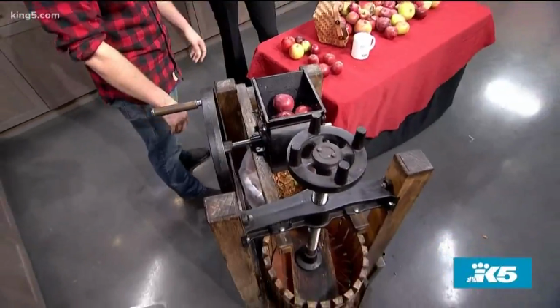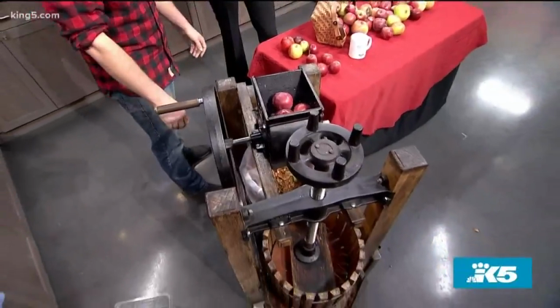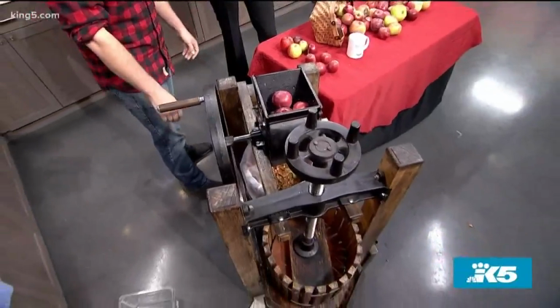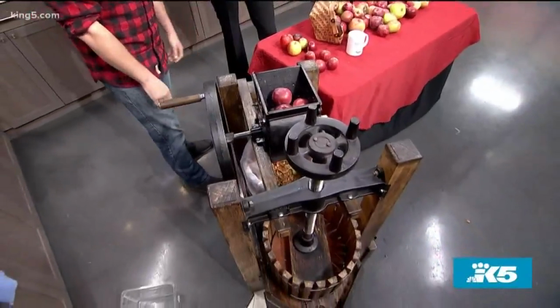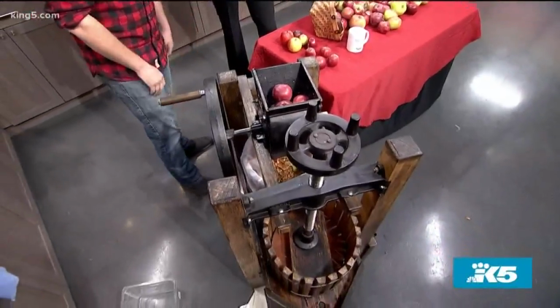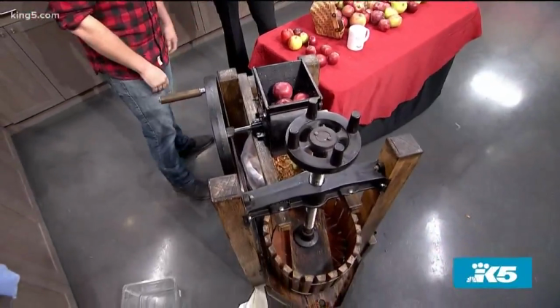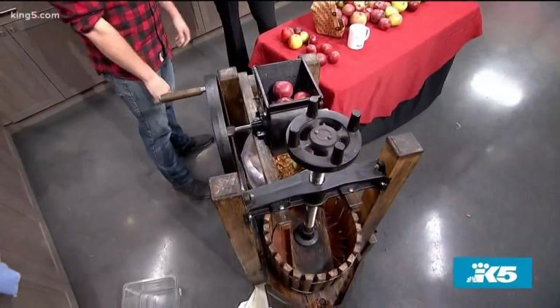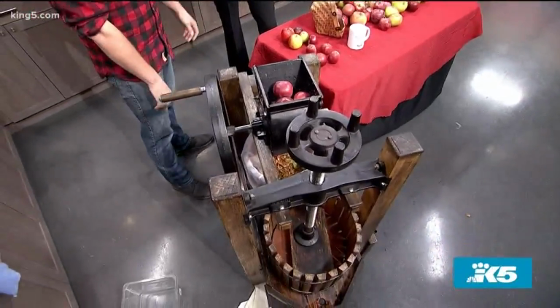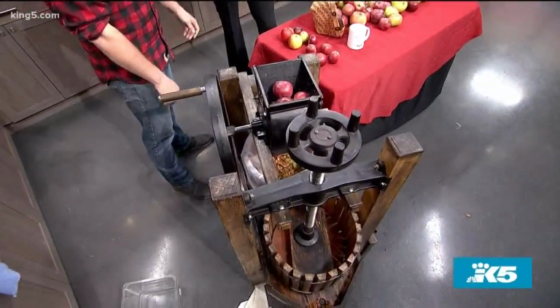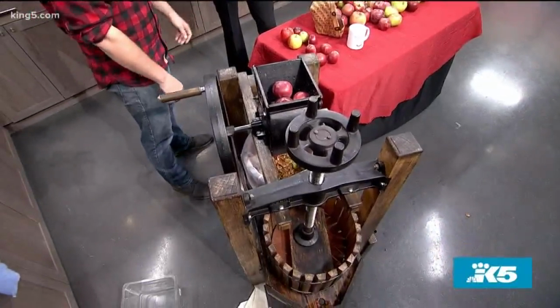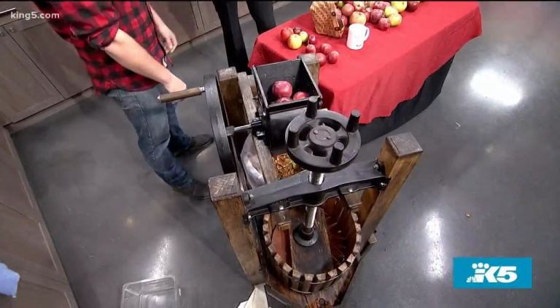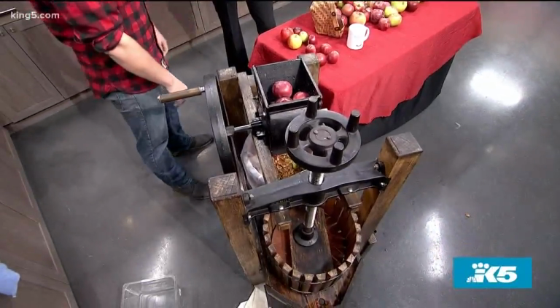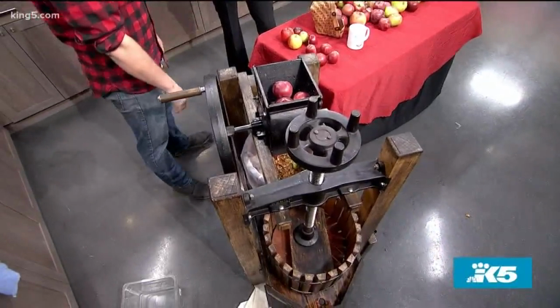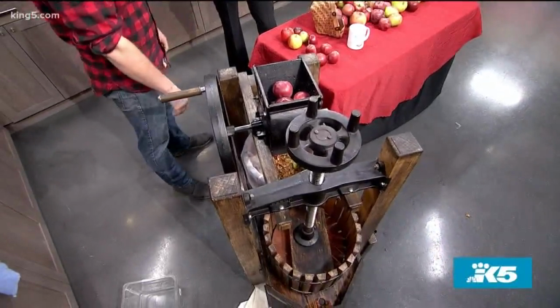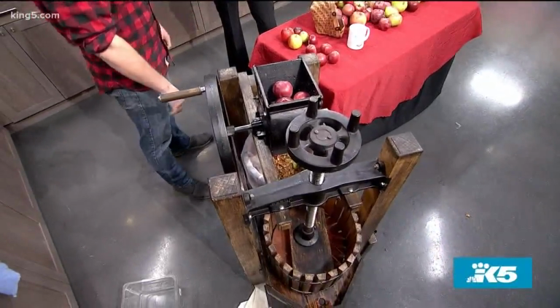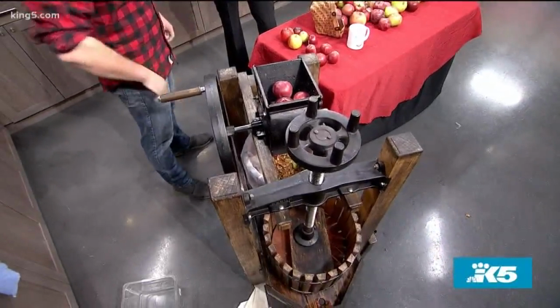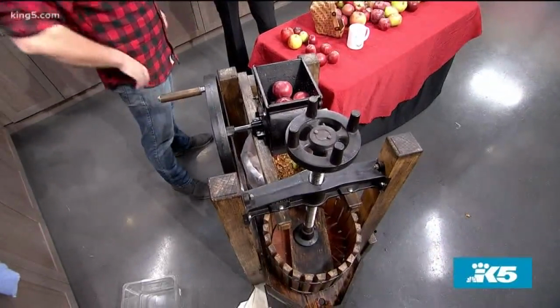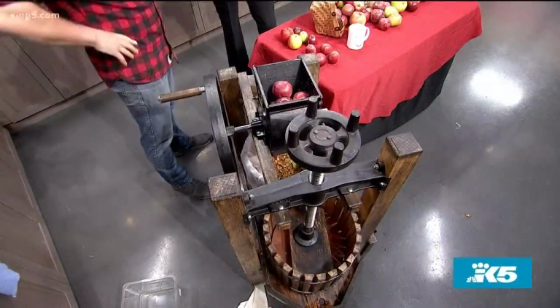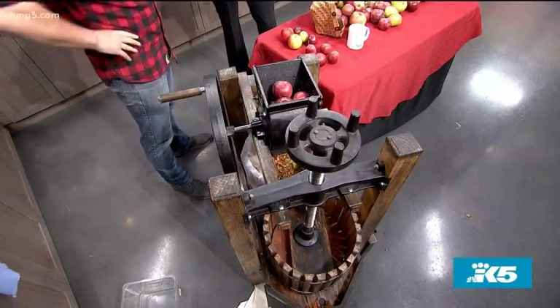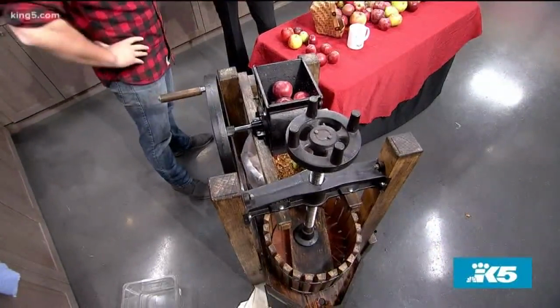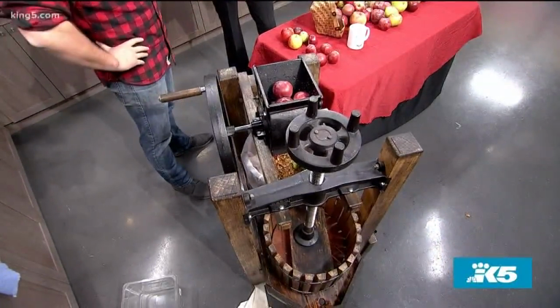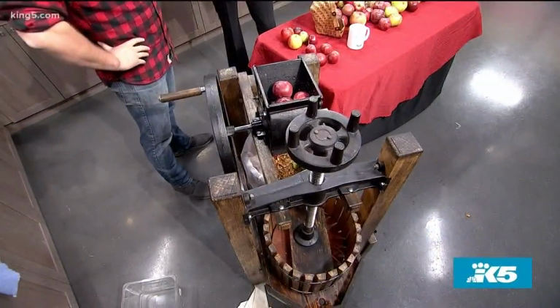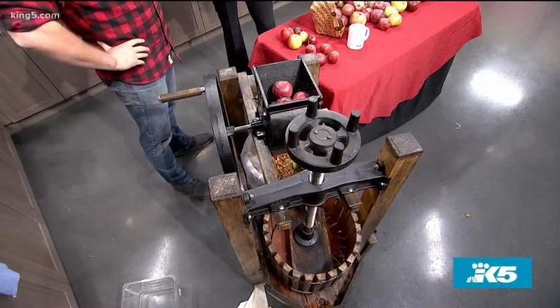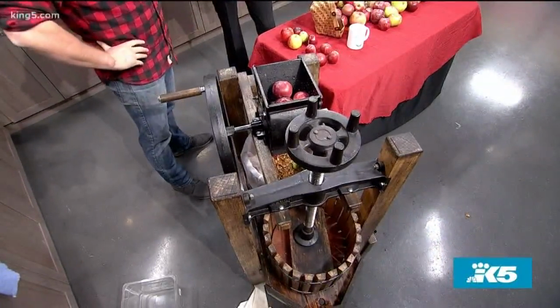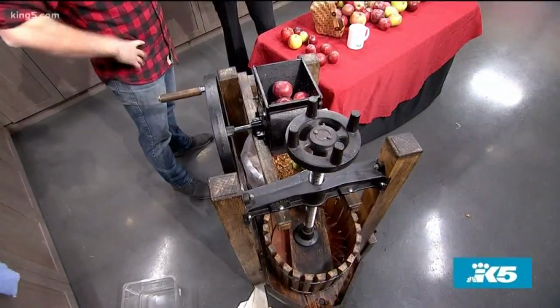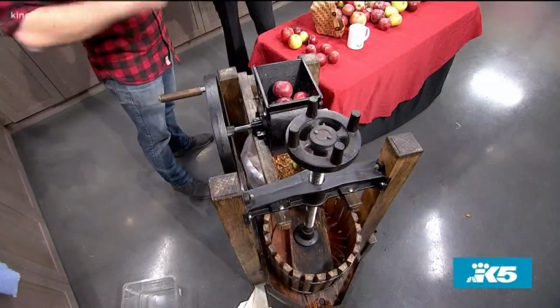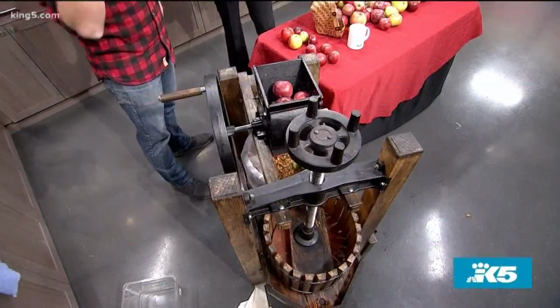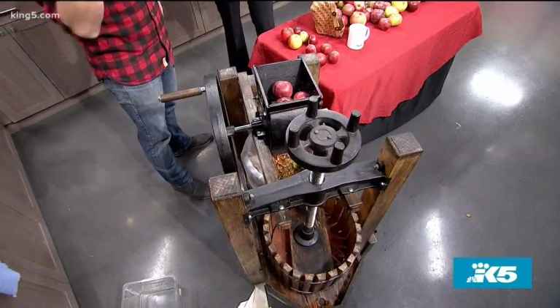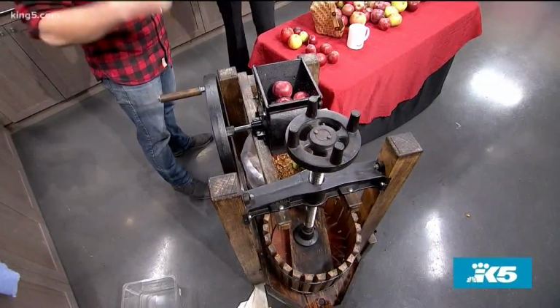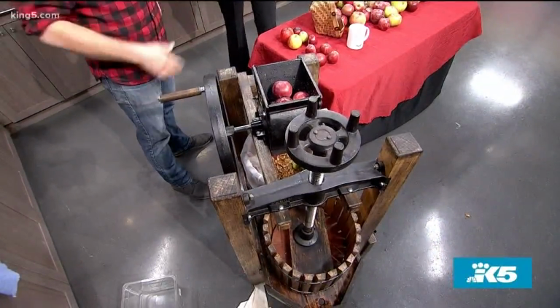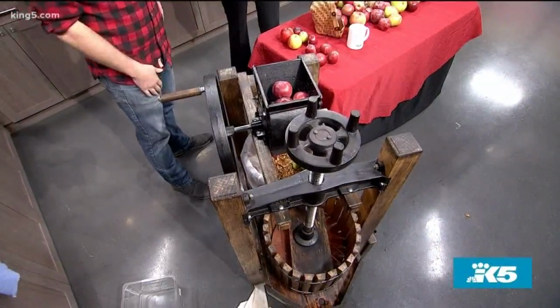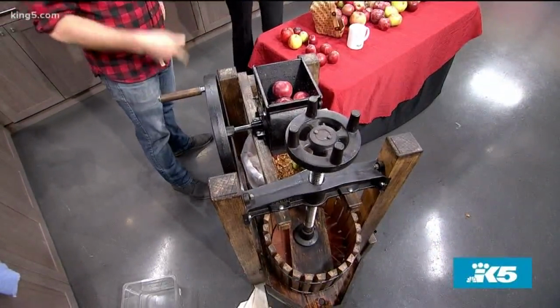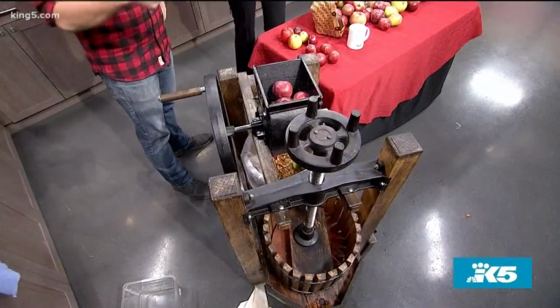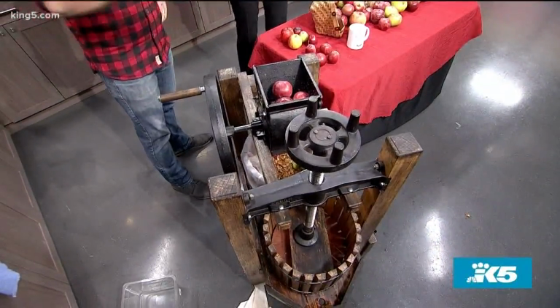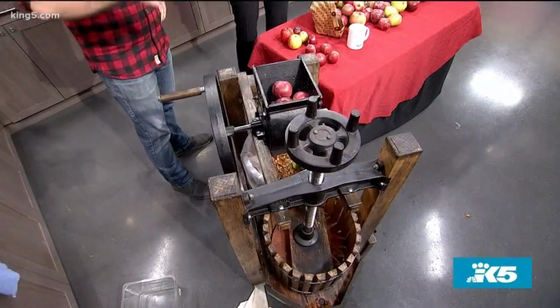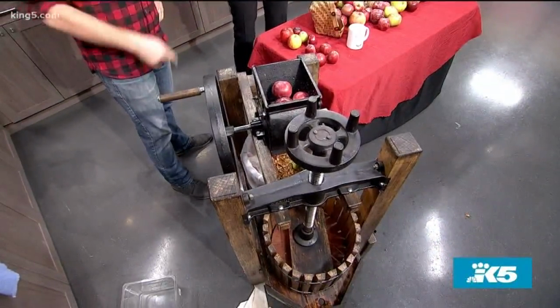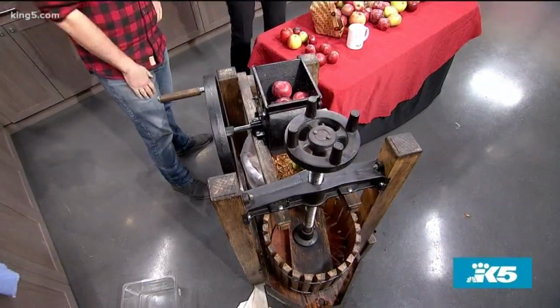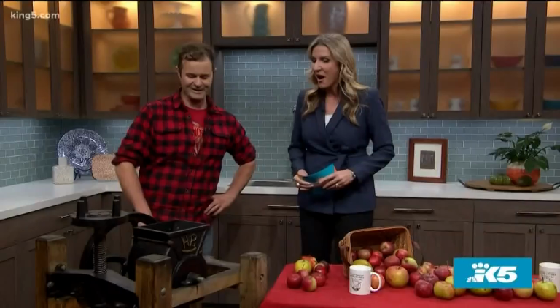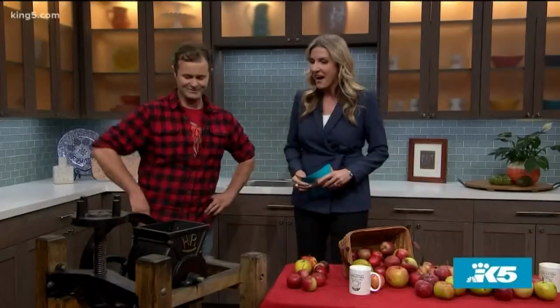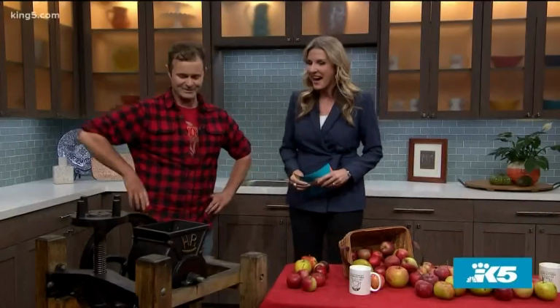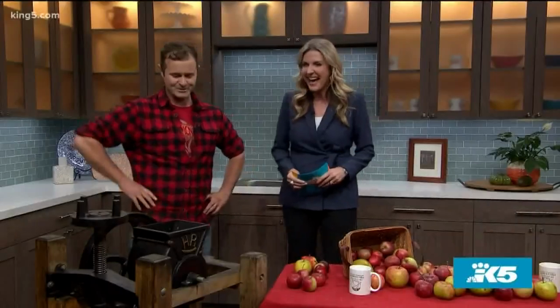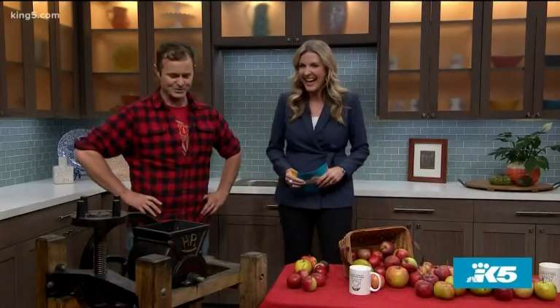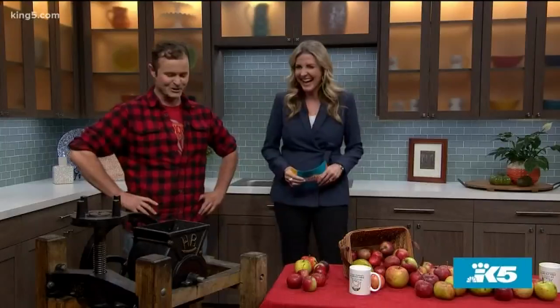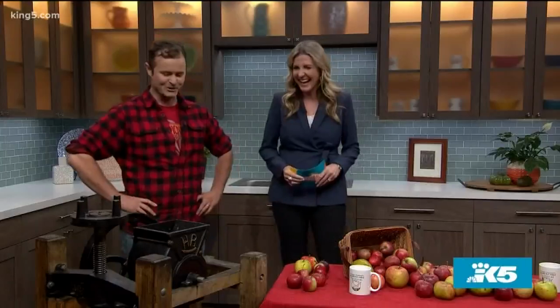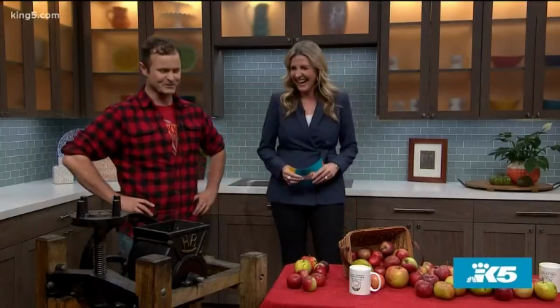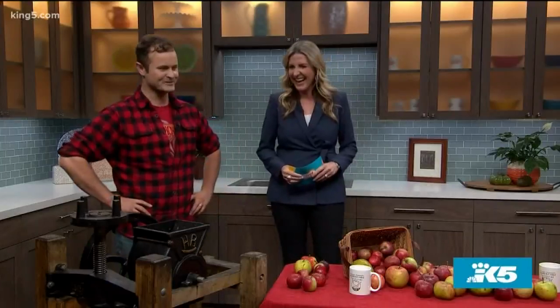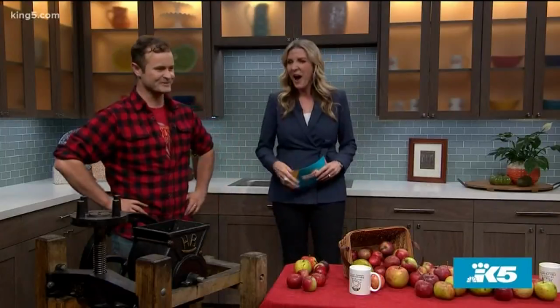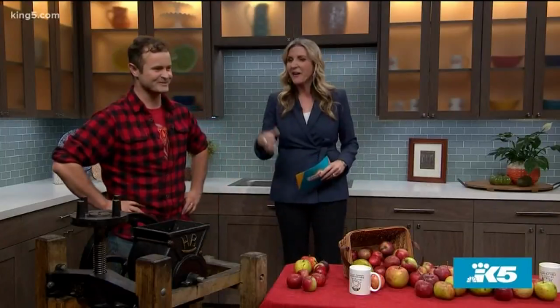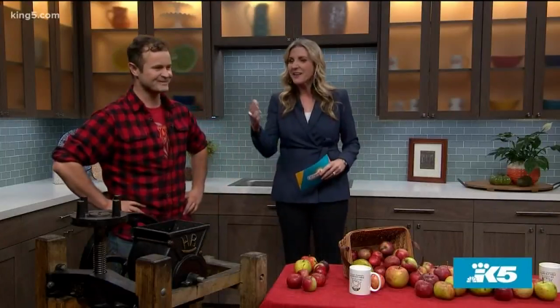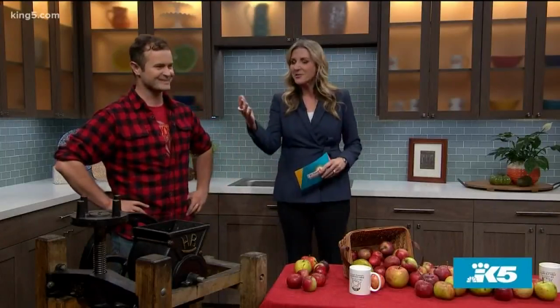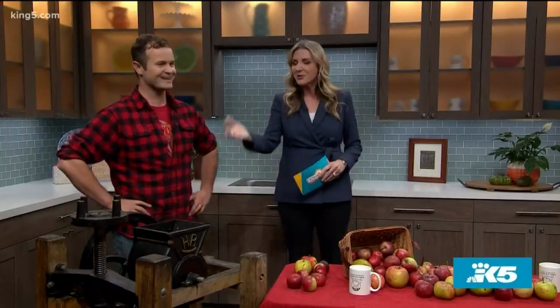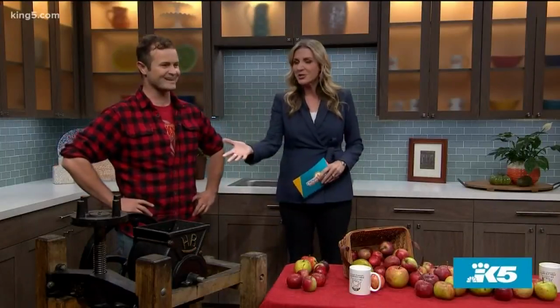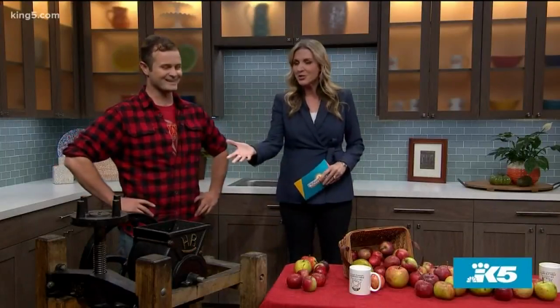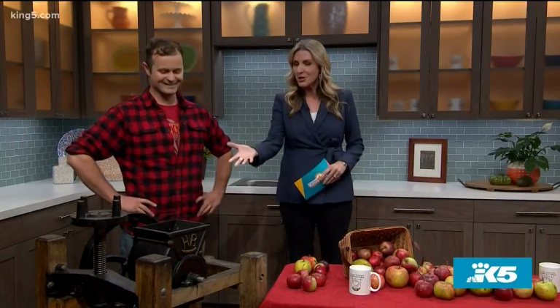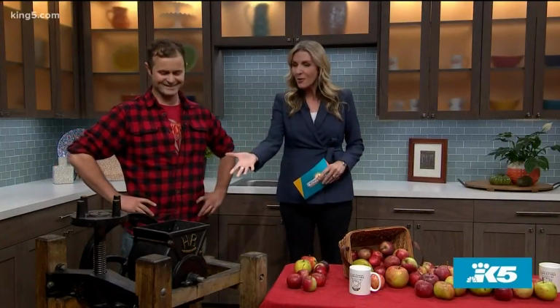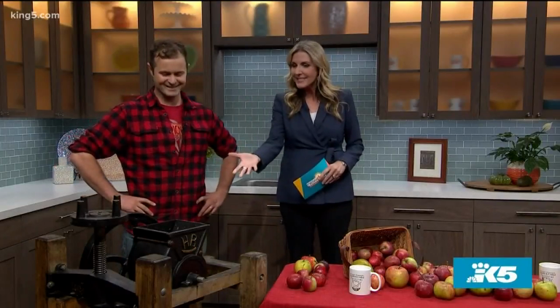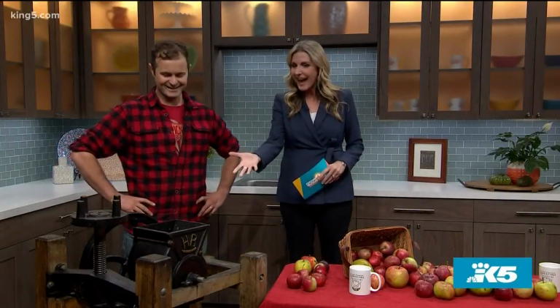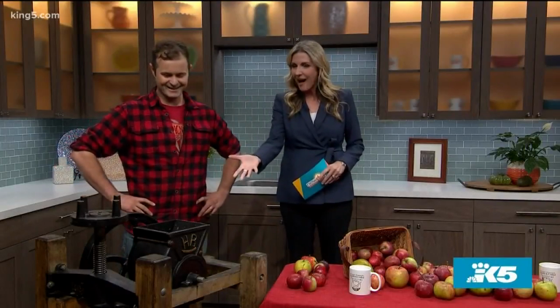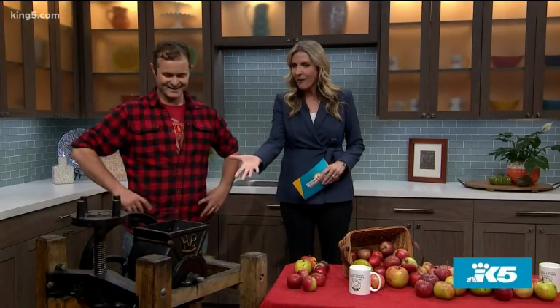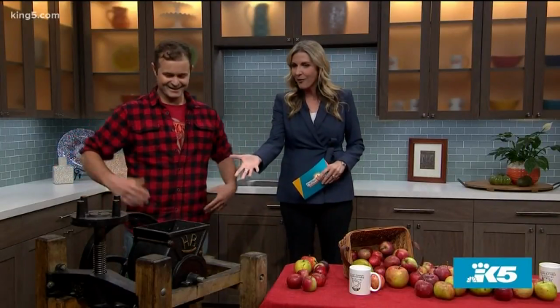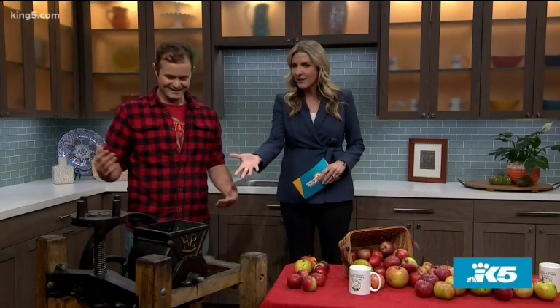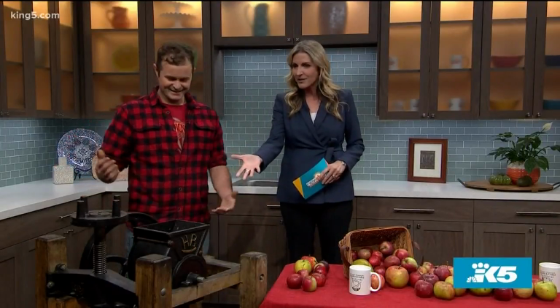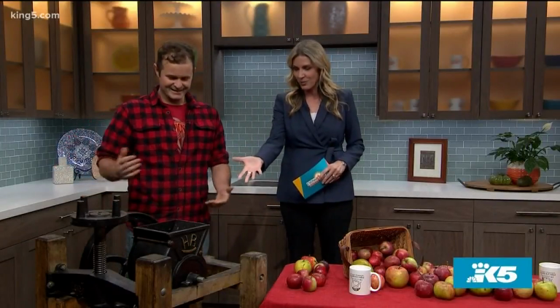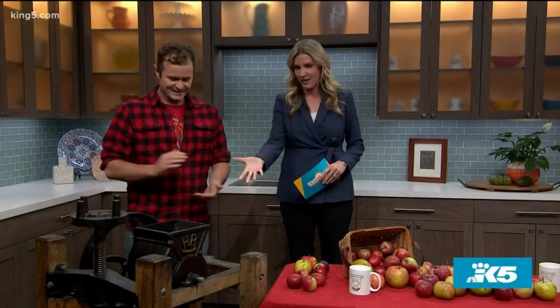Very impressive — an impressive press, if you will. Big ups to Drew. So show us how this works.